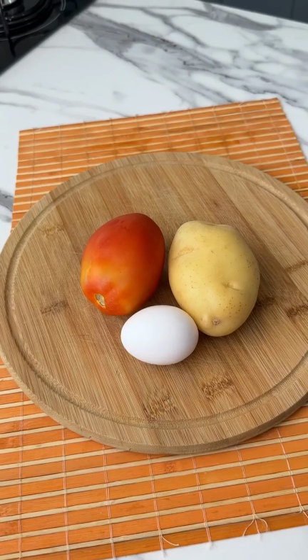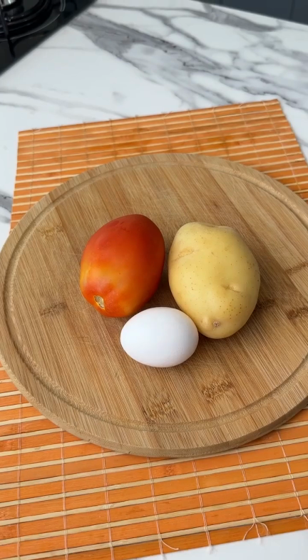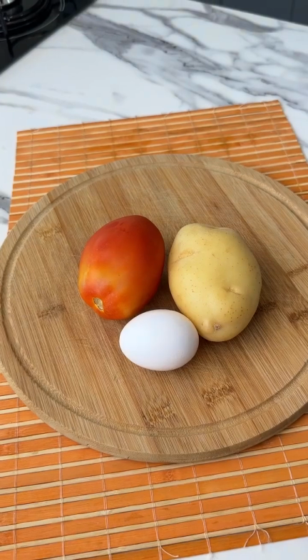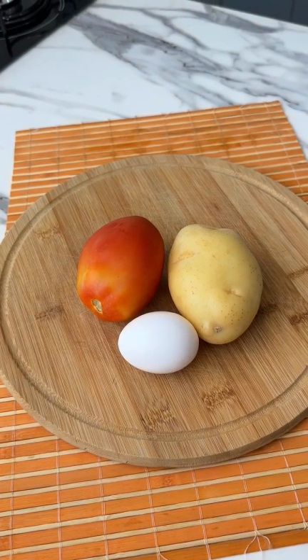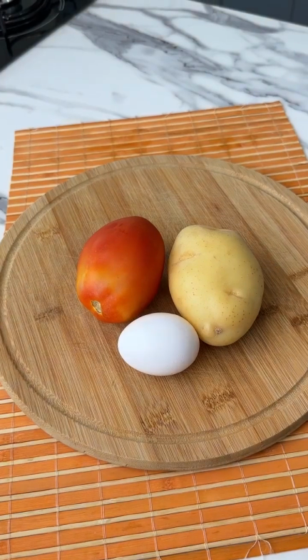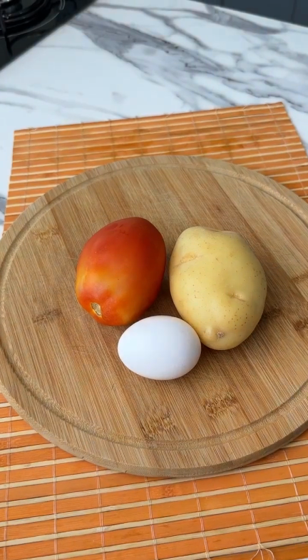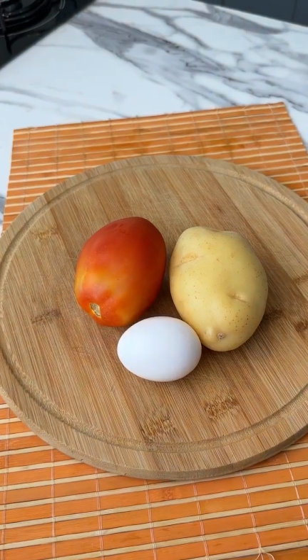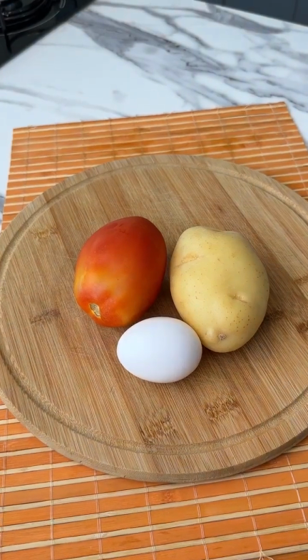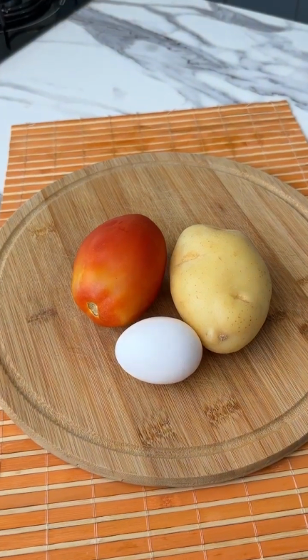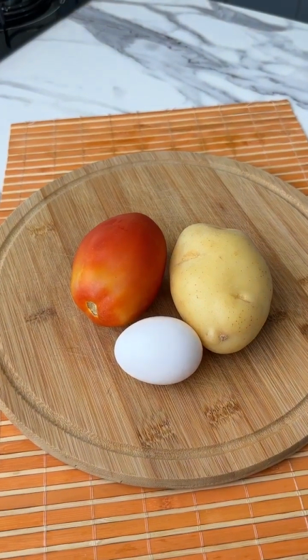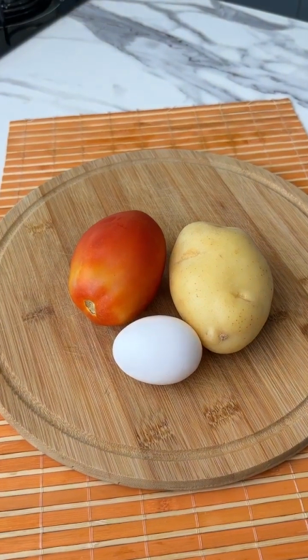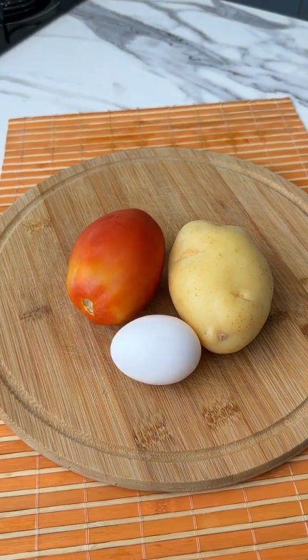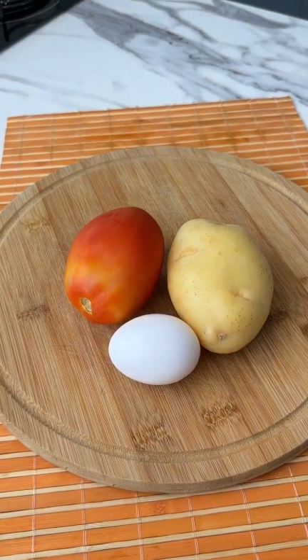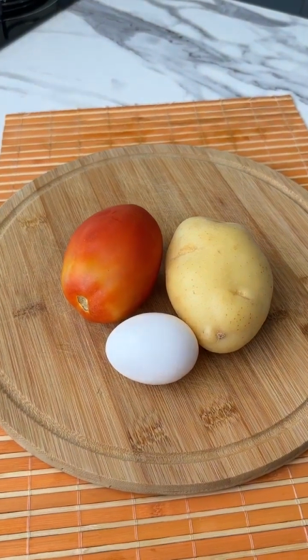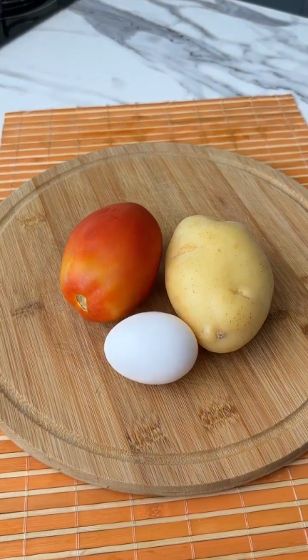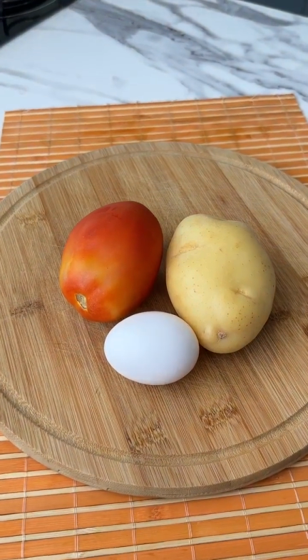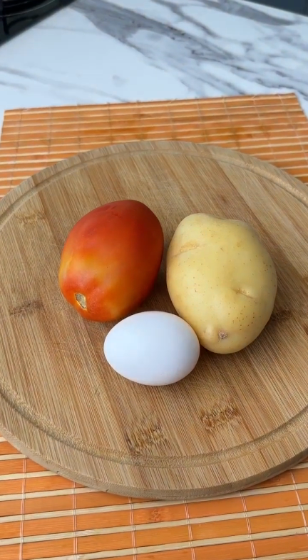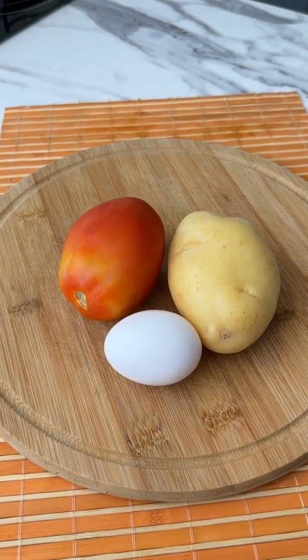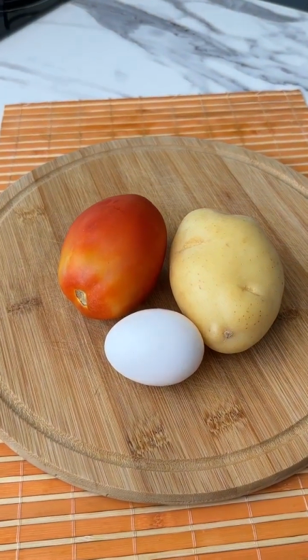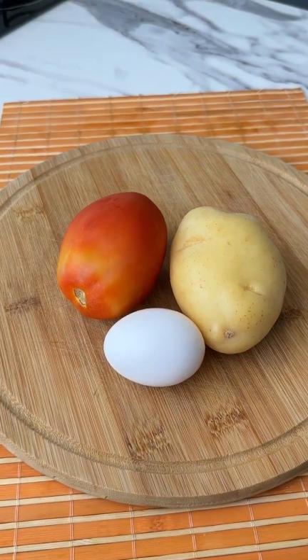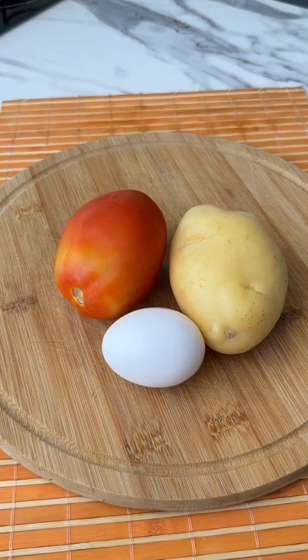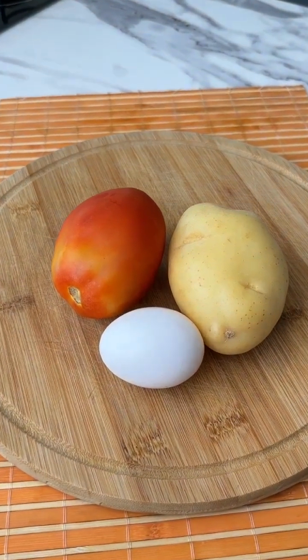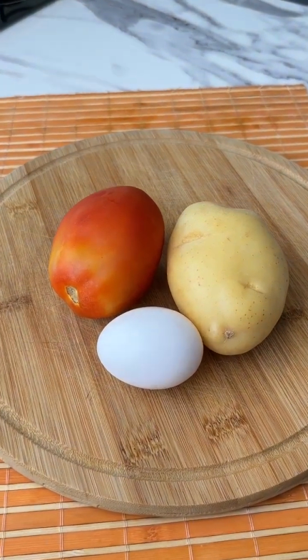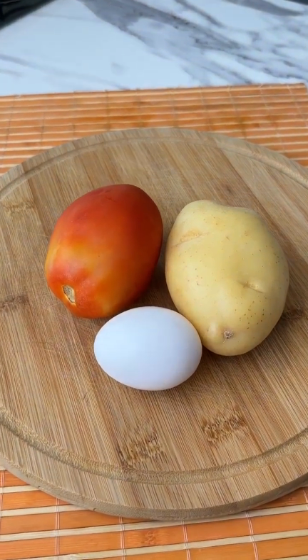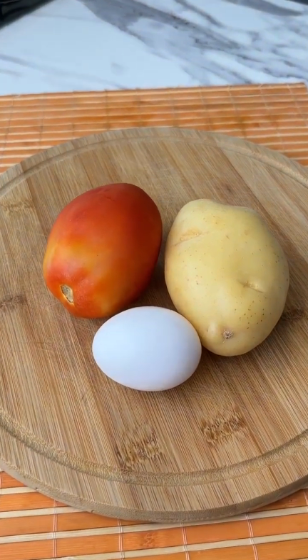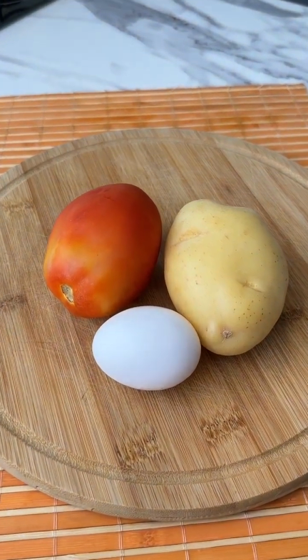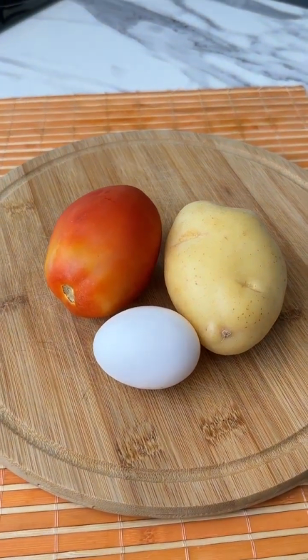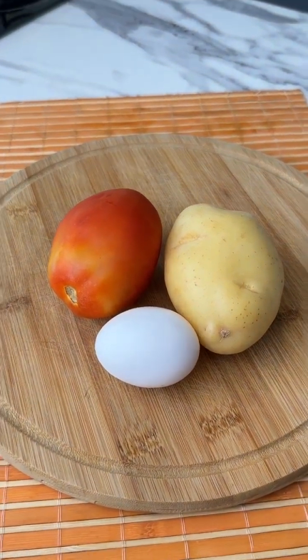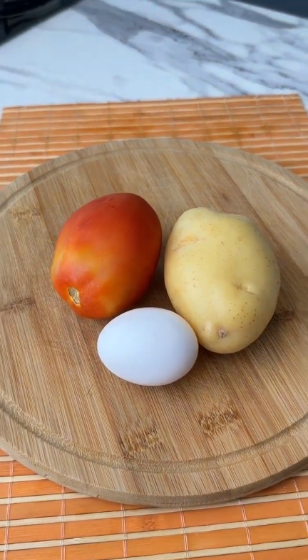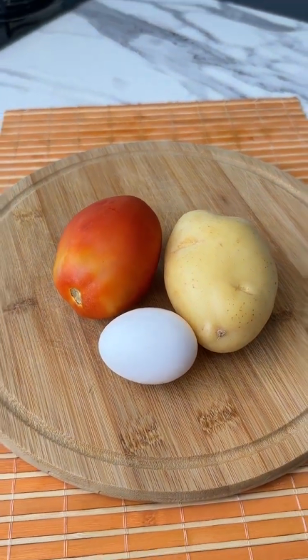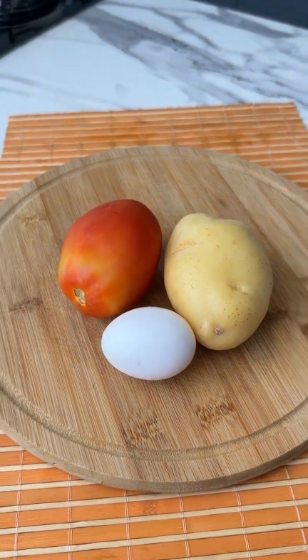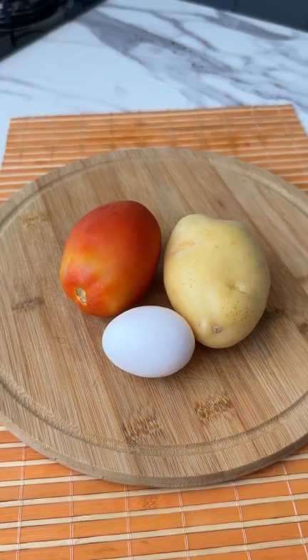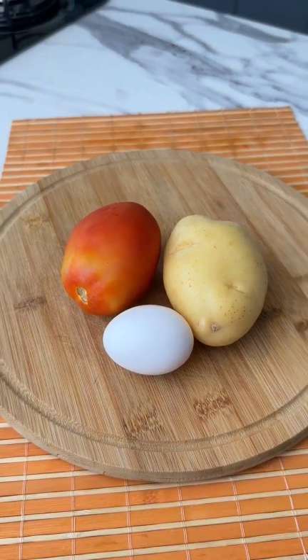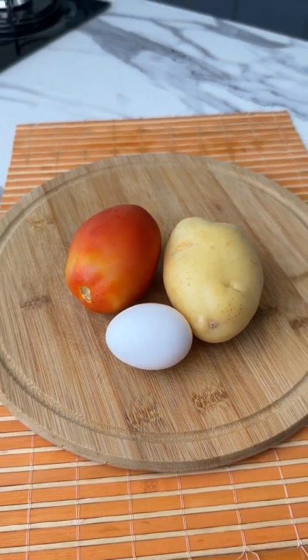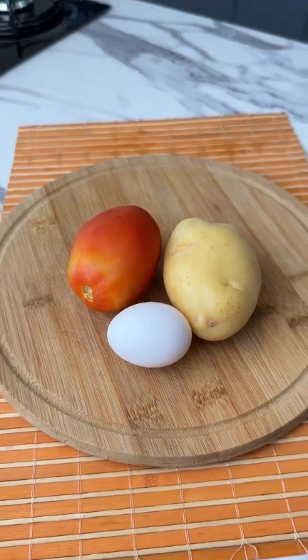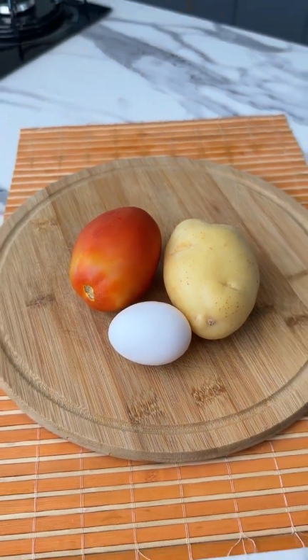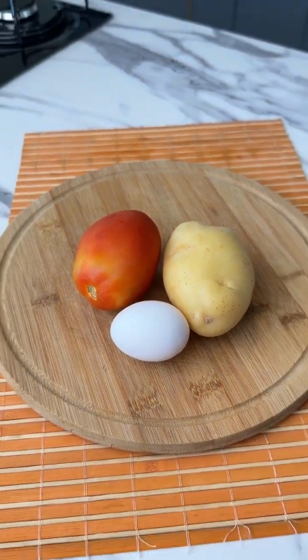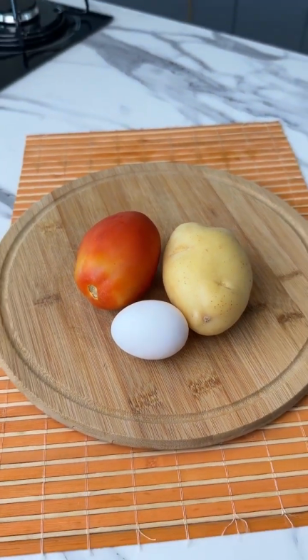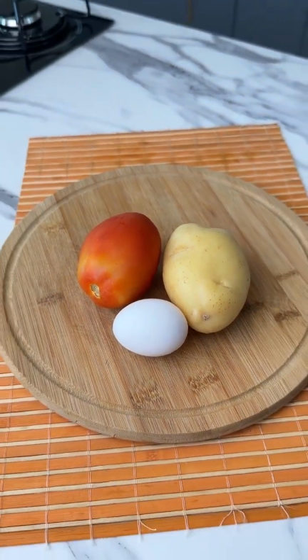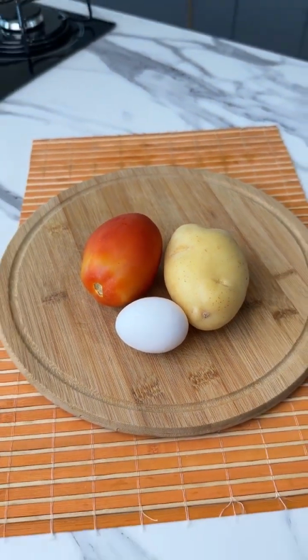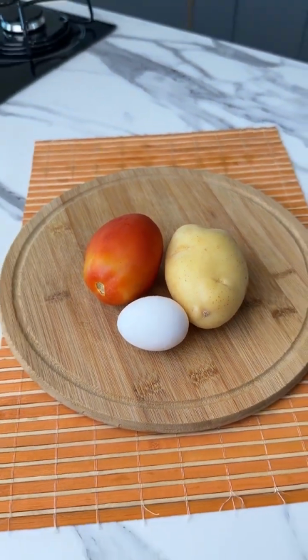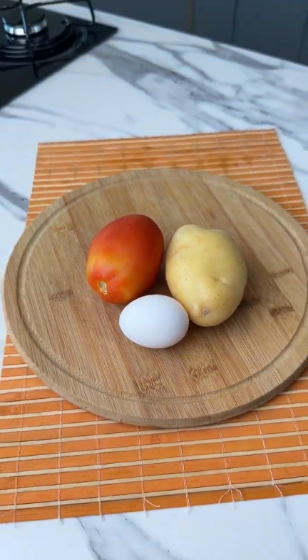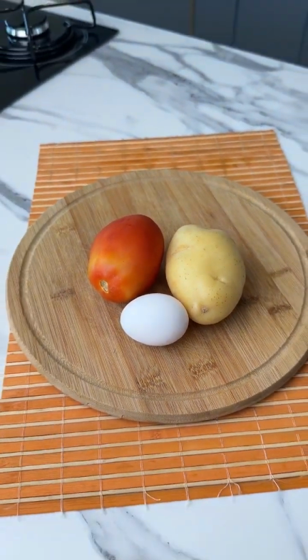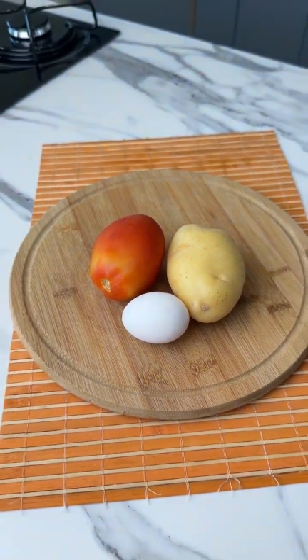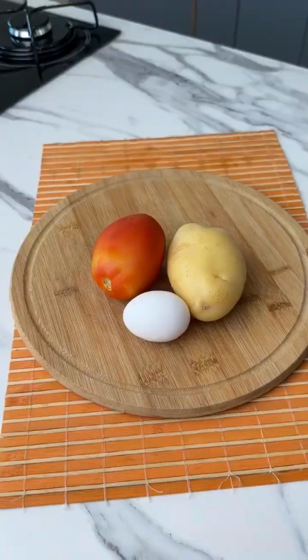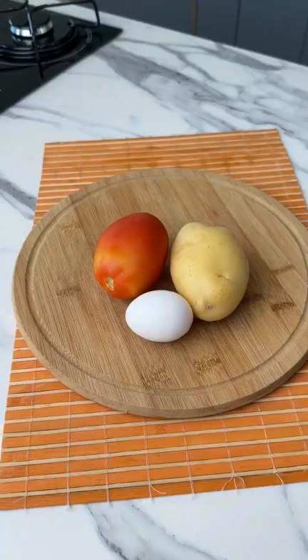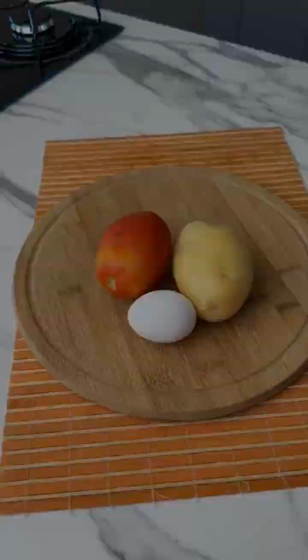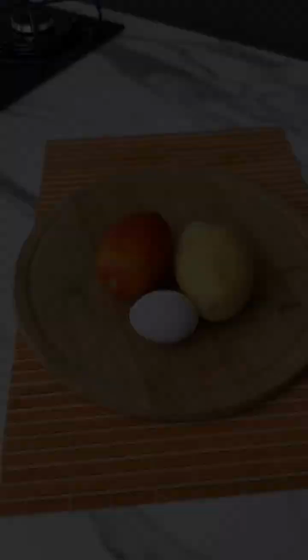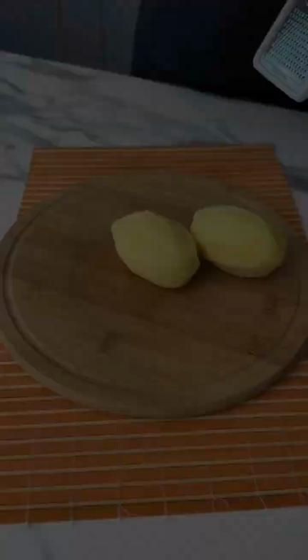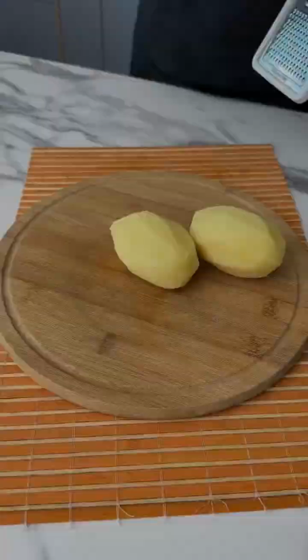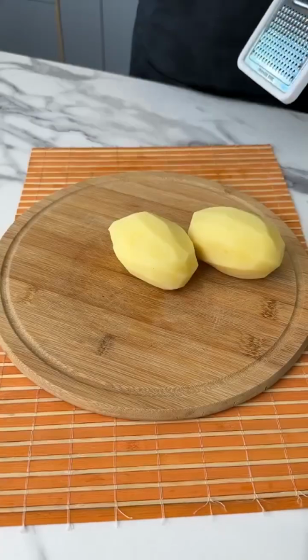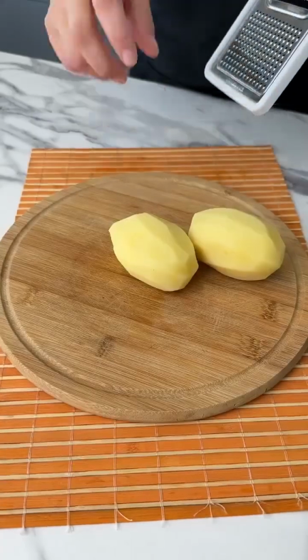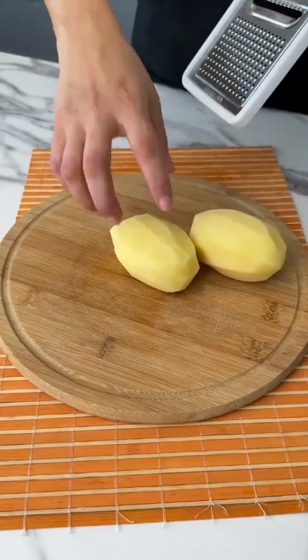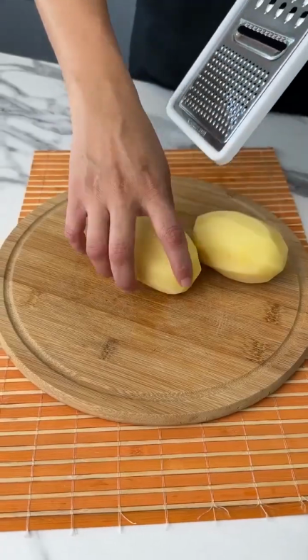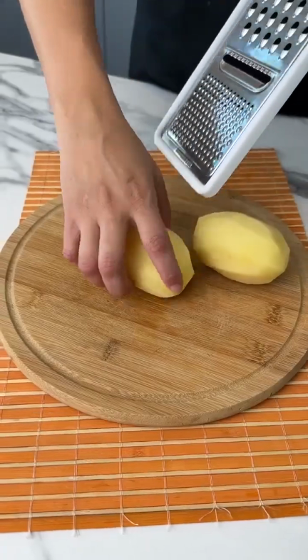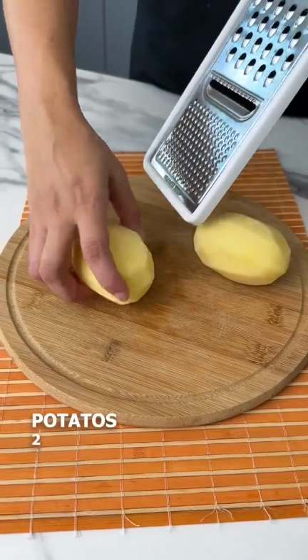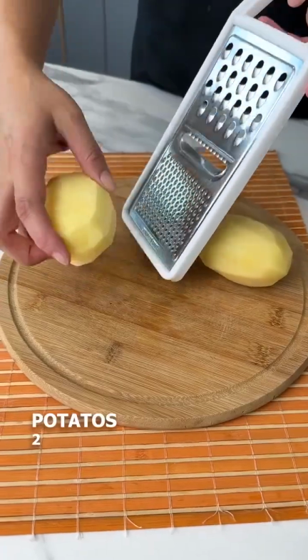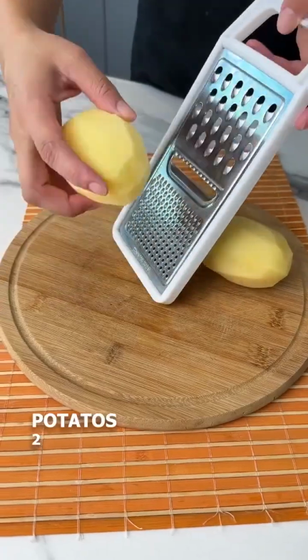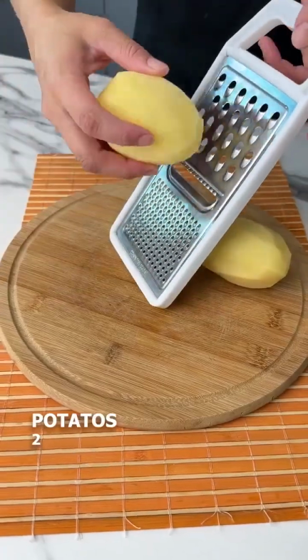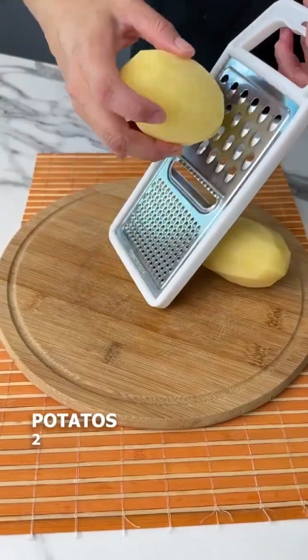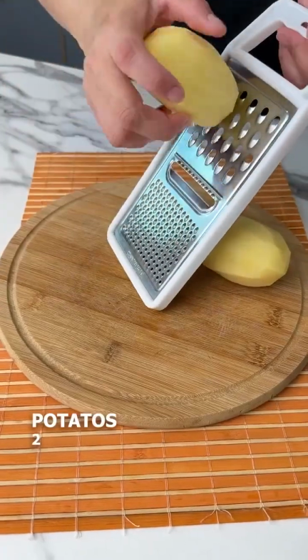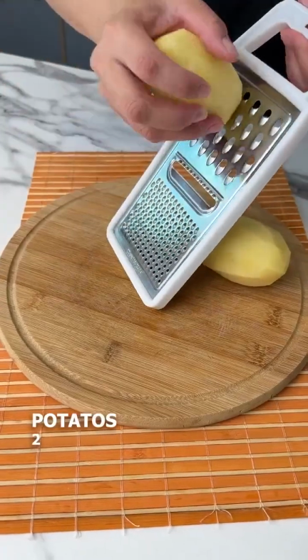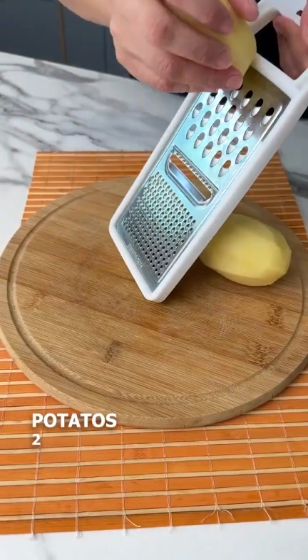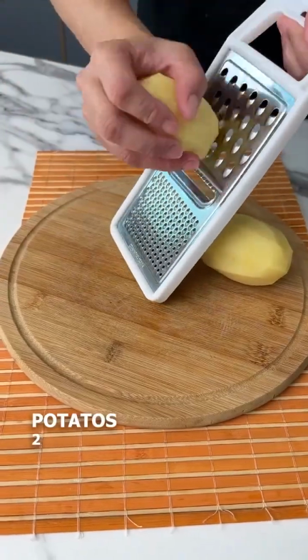With only a potato, a tomato and an egg, you can prepare a wonderful dinner in only a few minutes. Come with me!